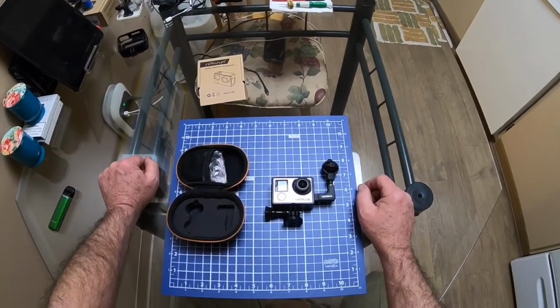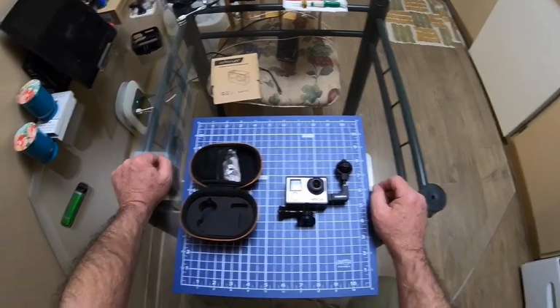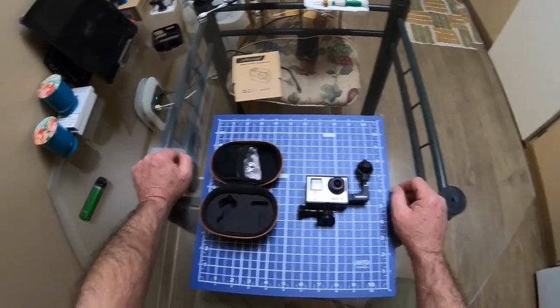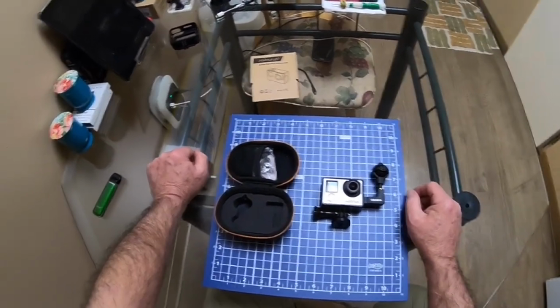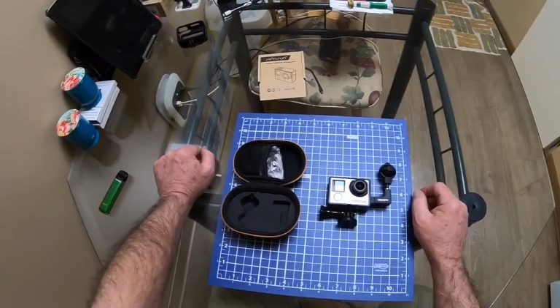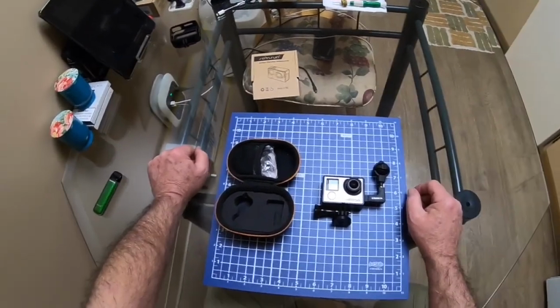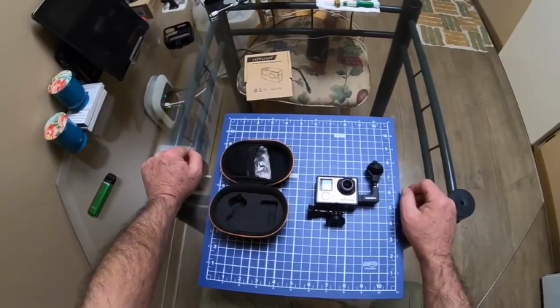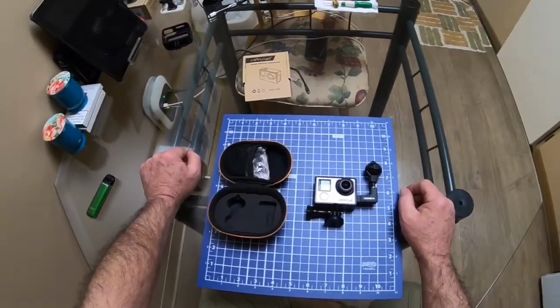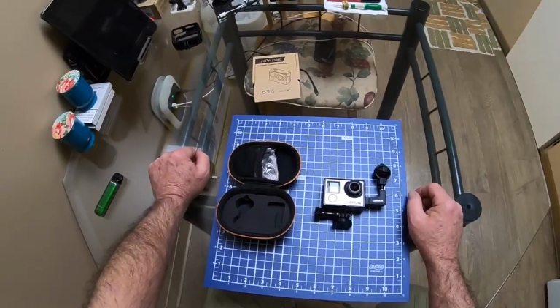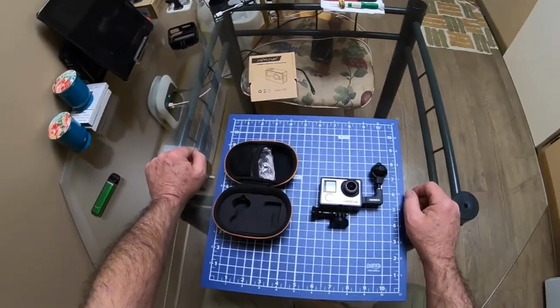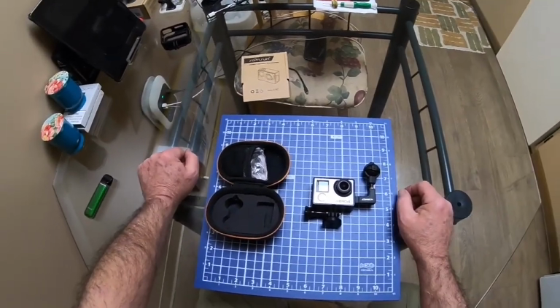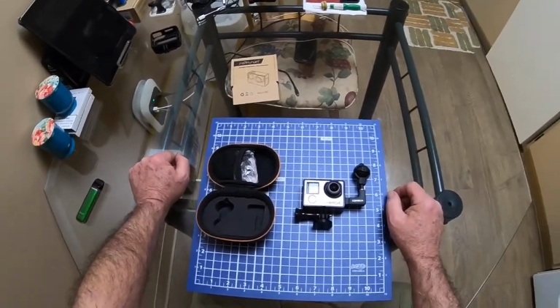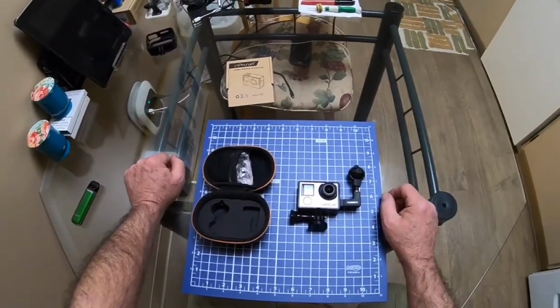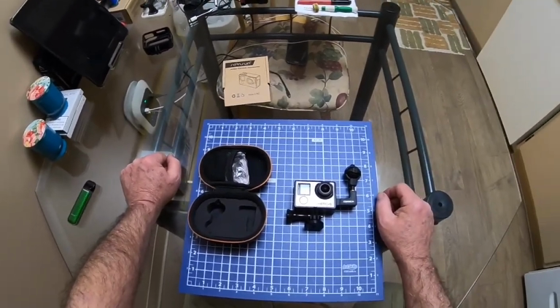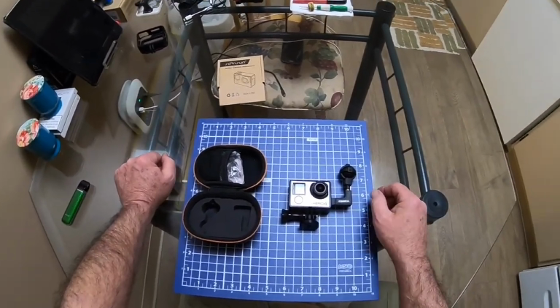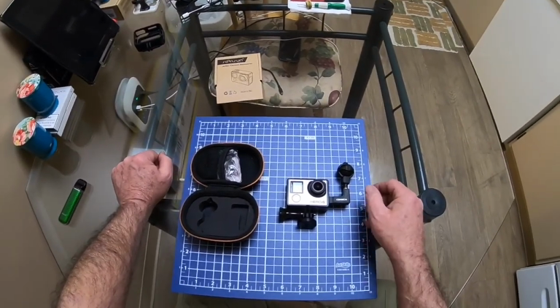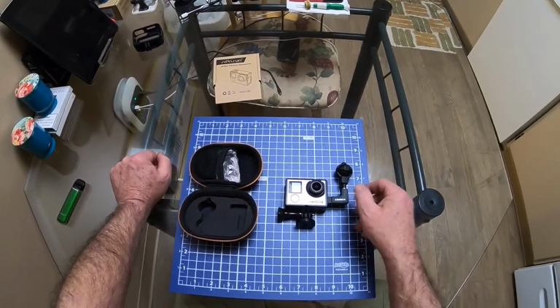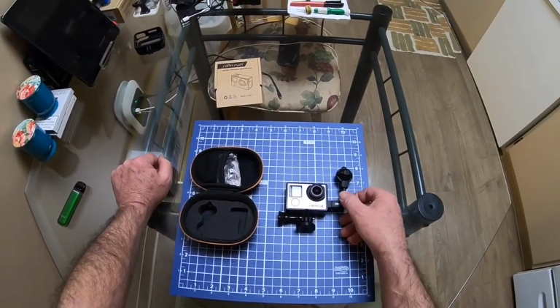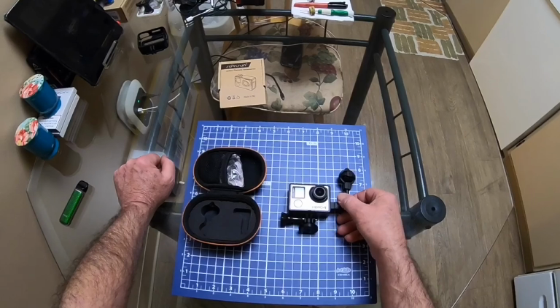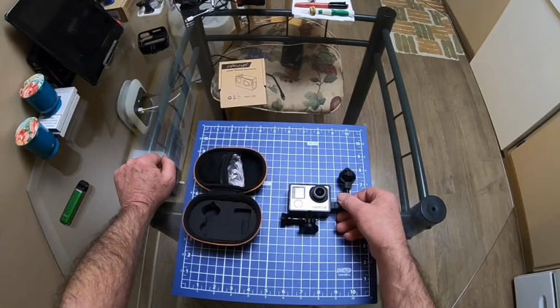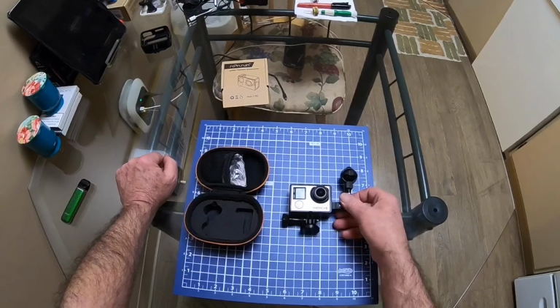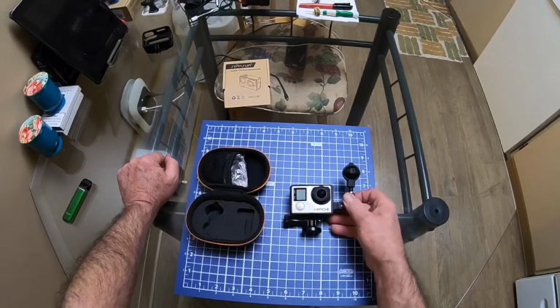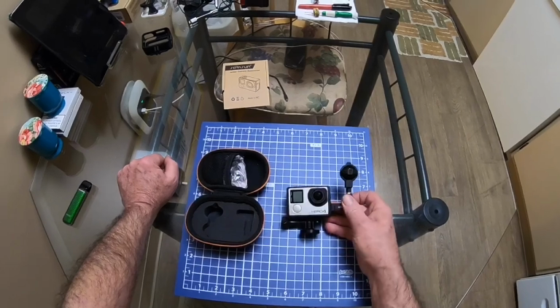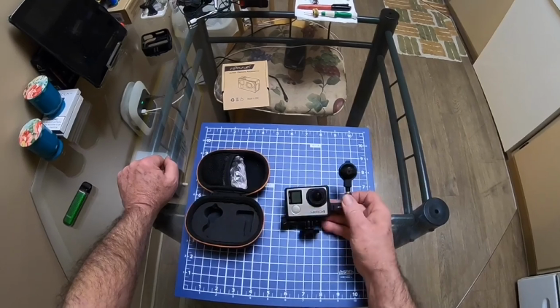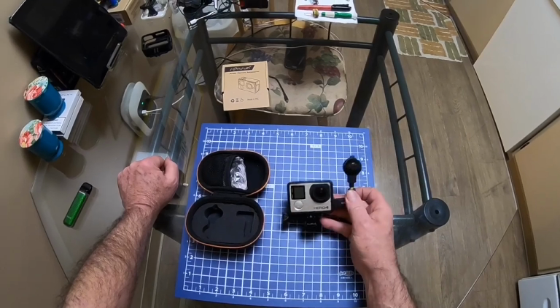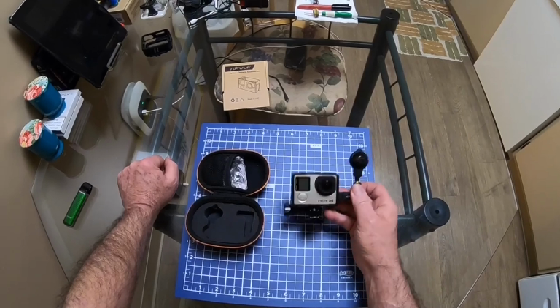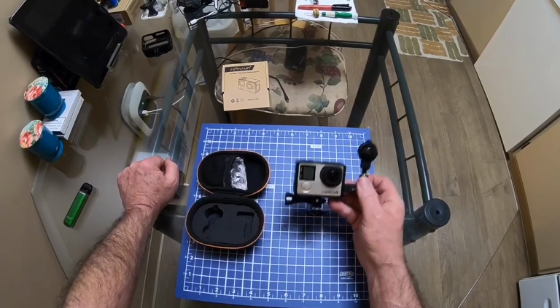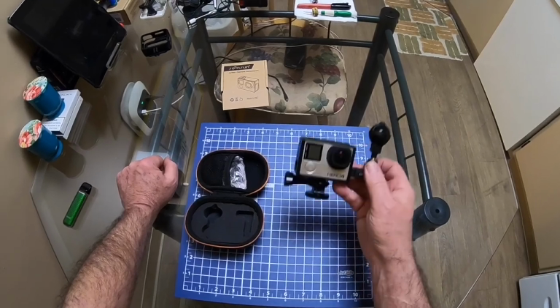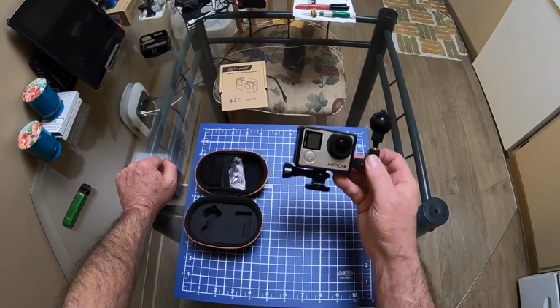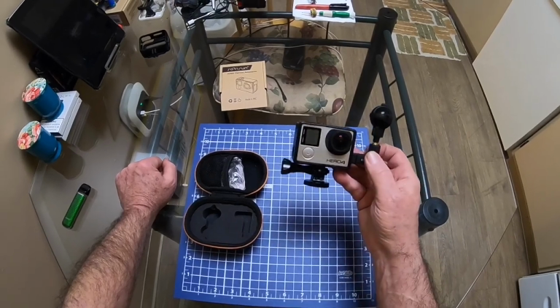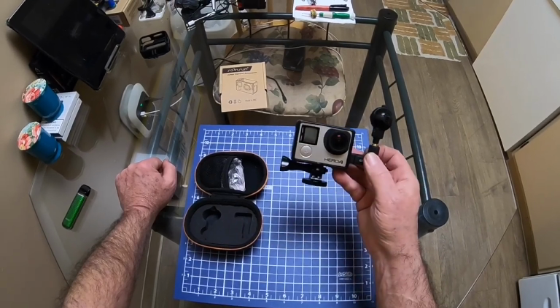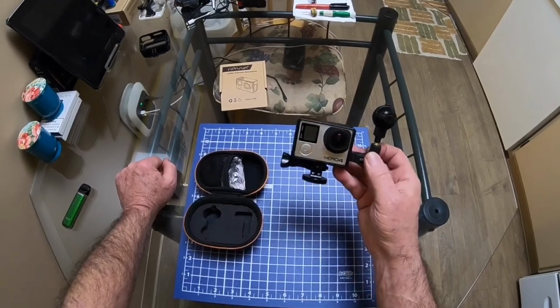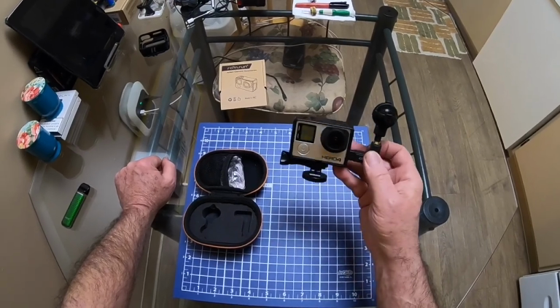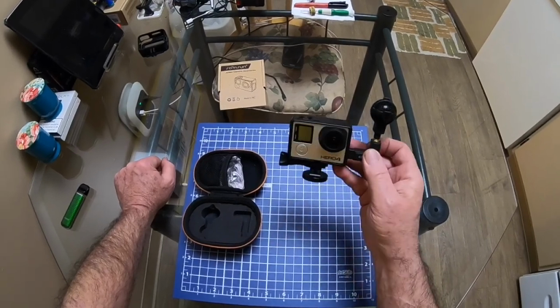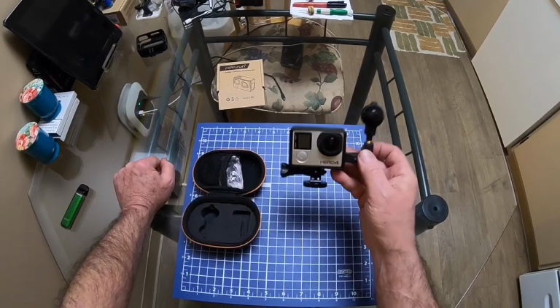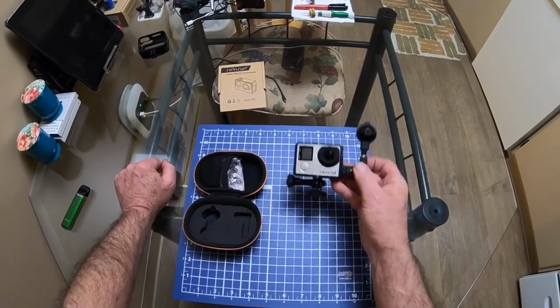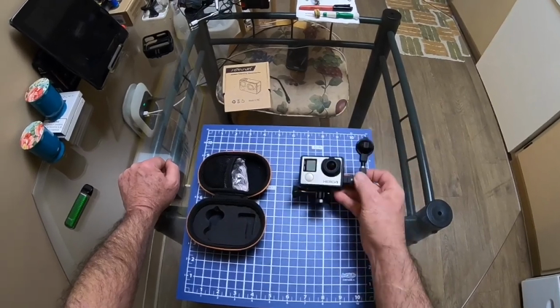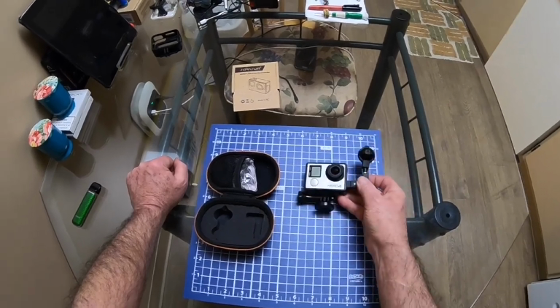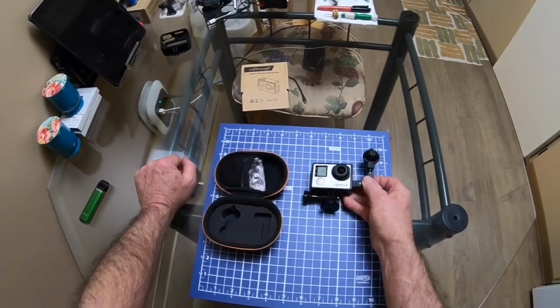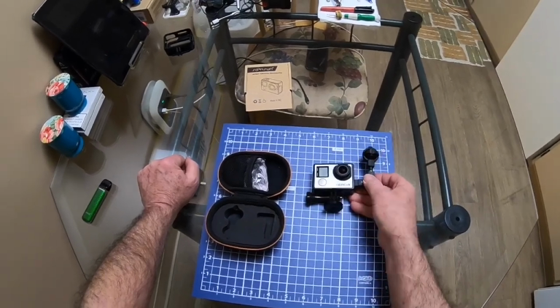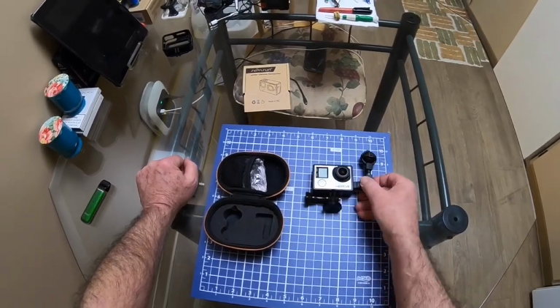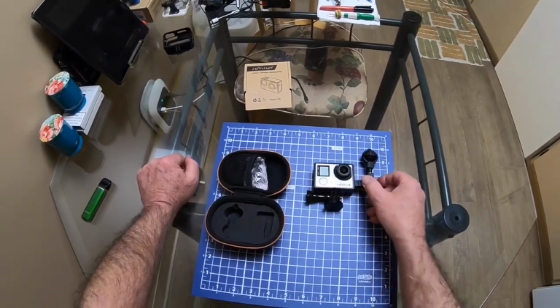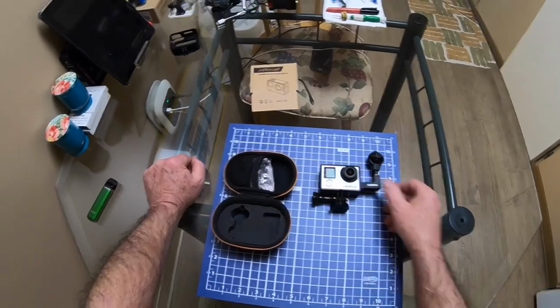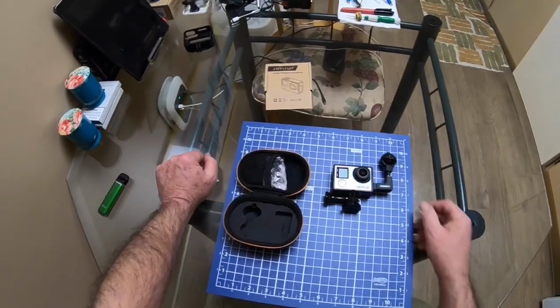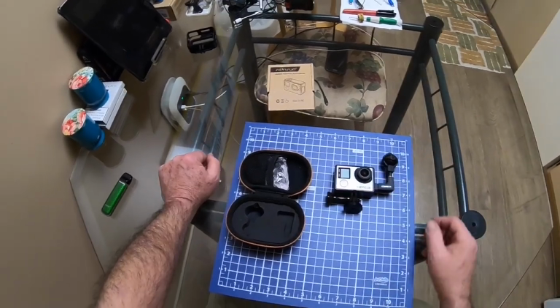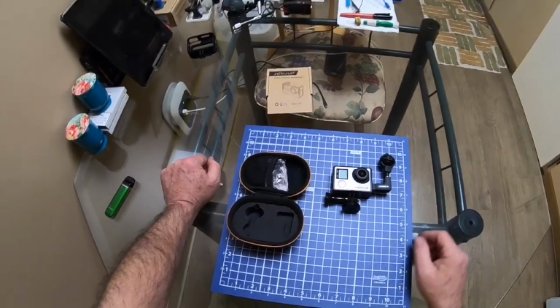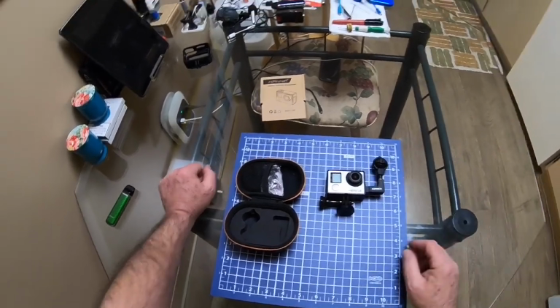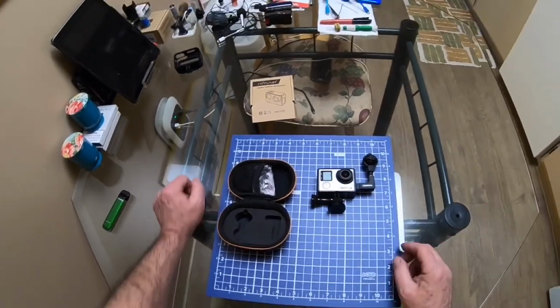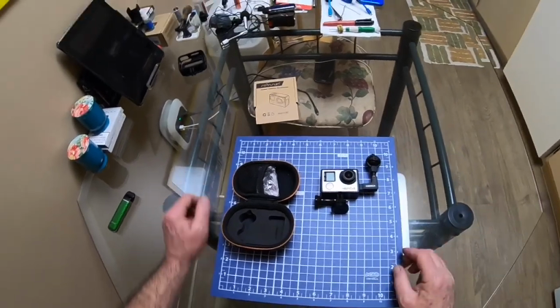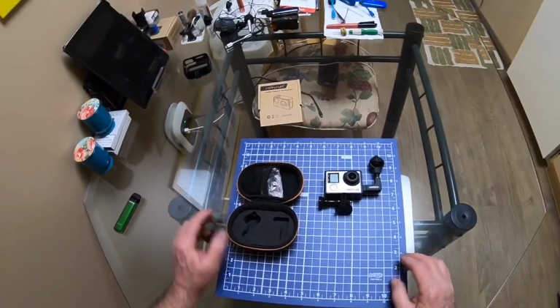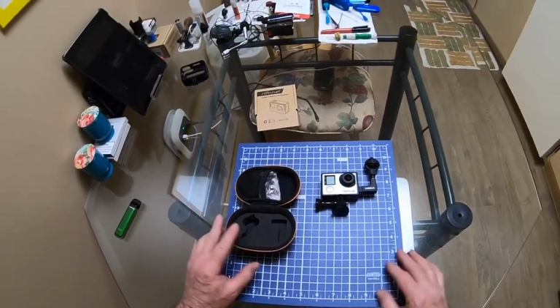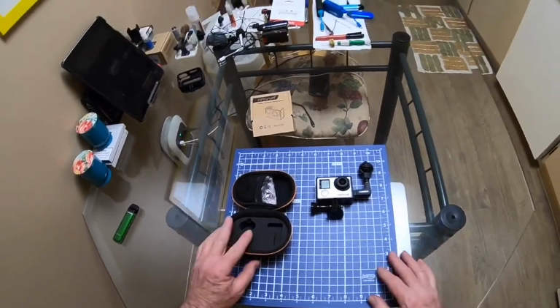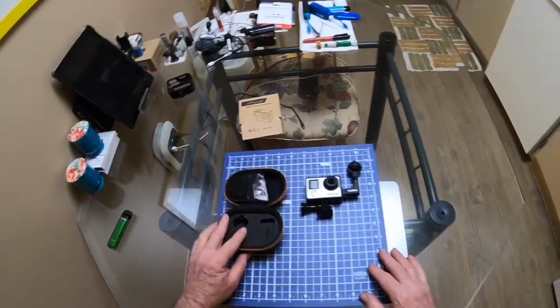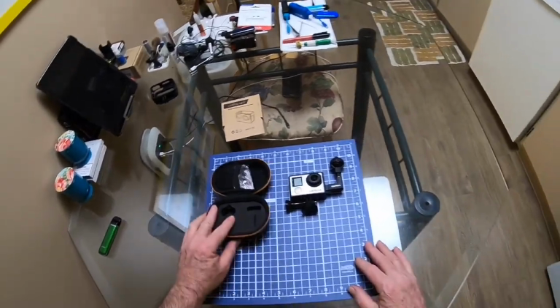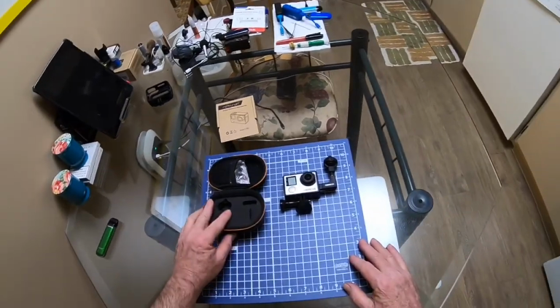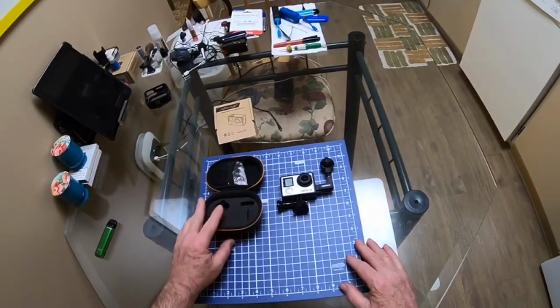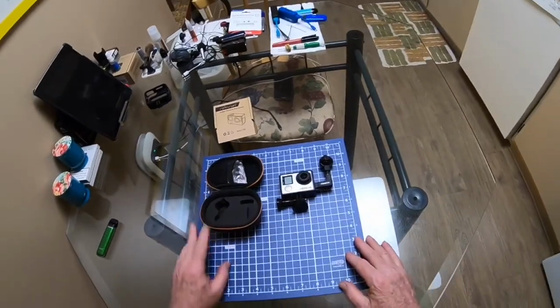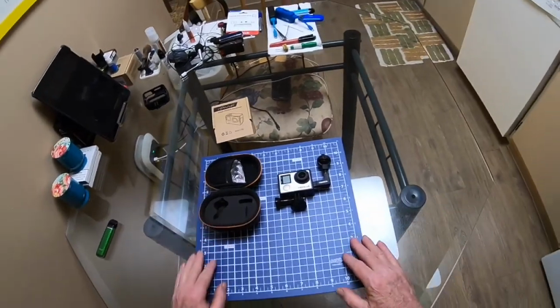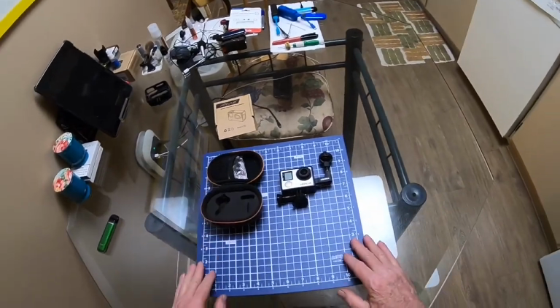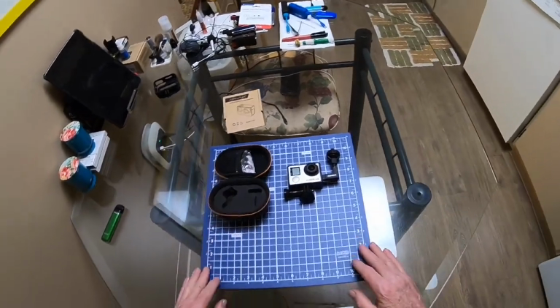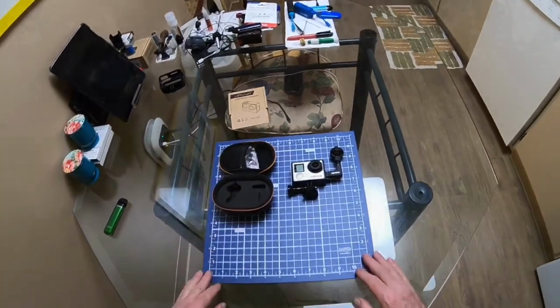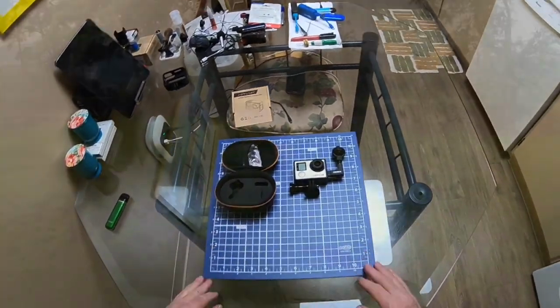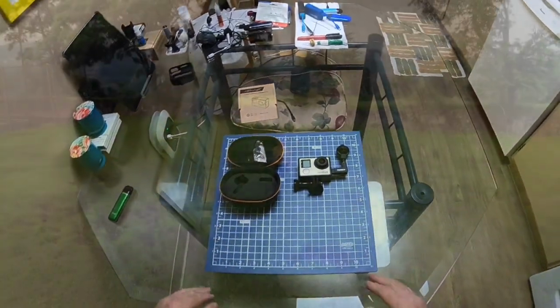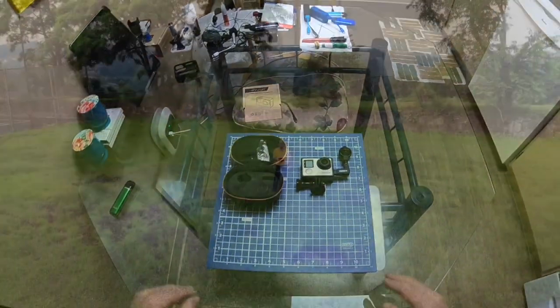Alright guys, there you go. David, this is what I'm using — now you see it. Alright, have a nice day. We'll see you next time.